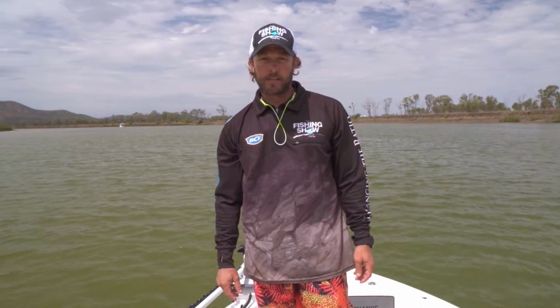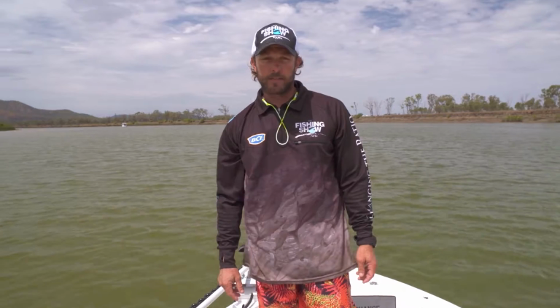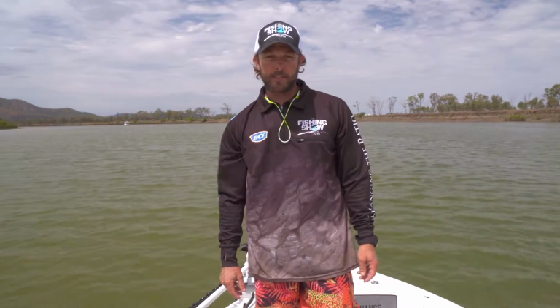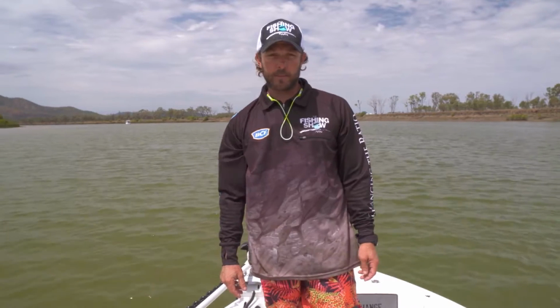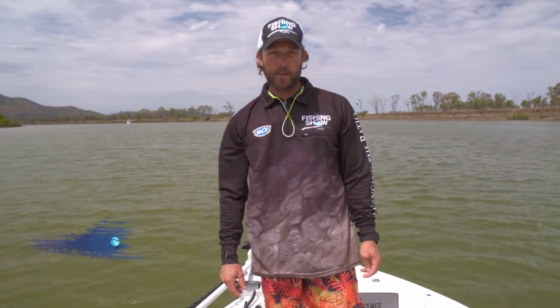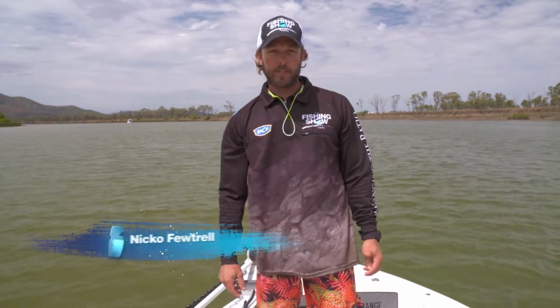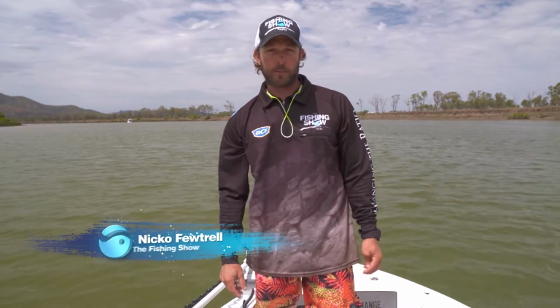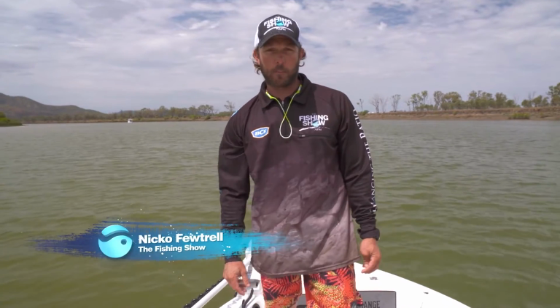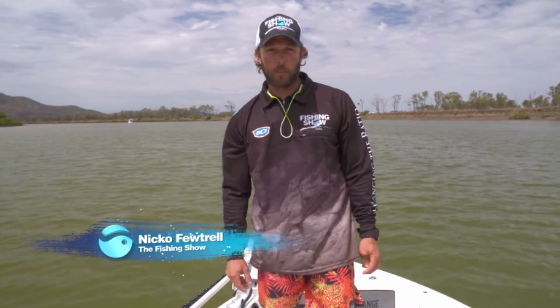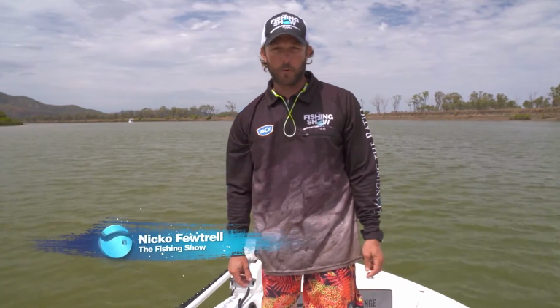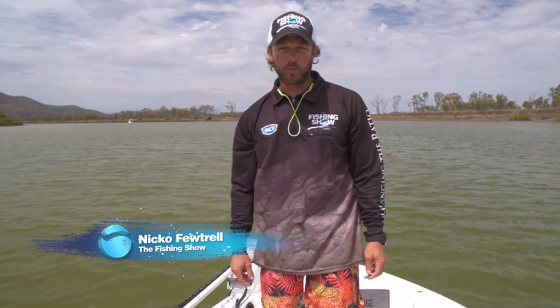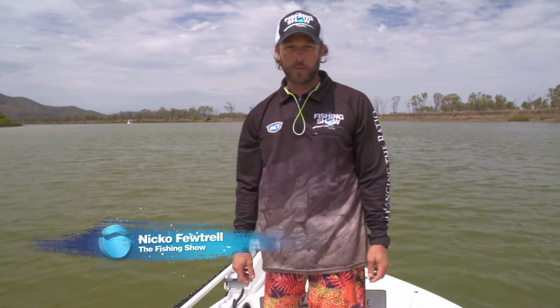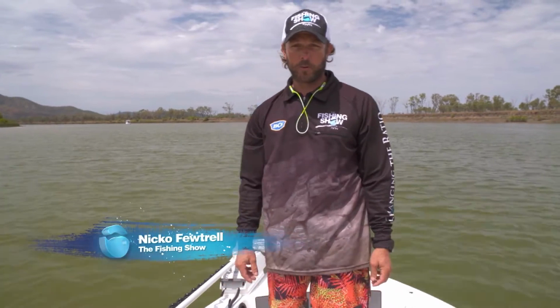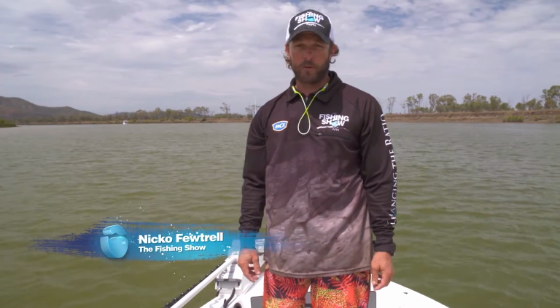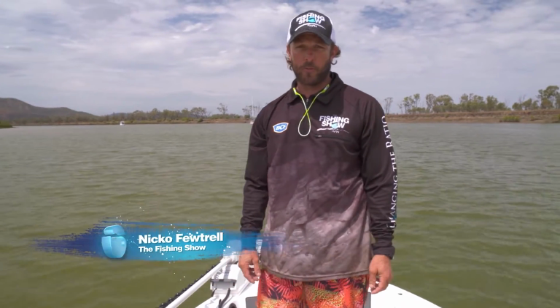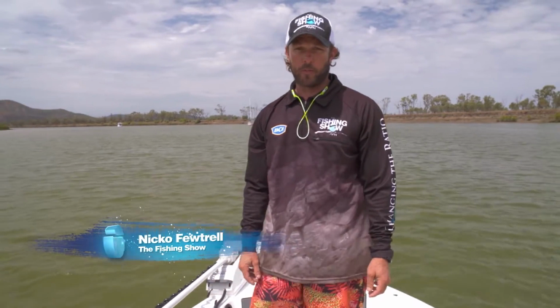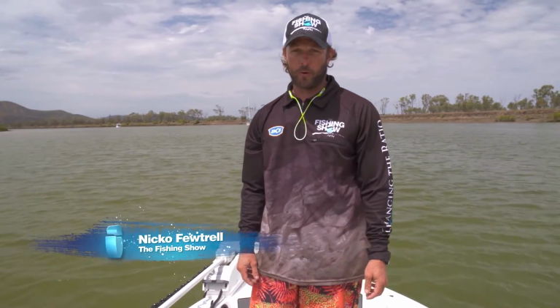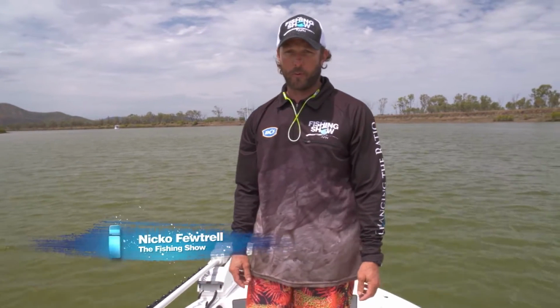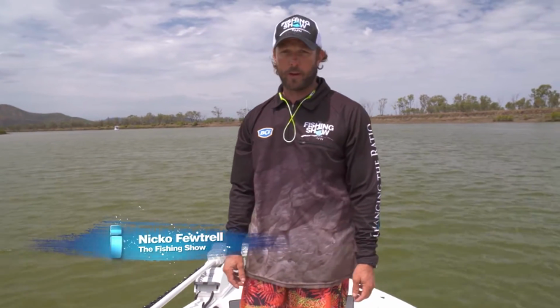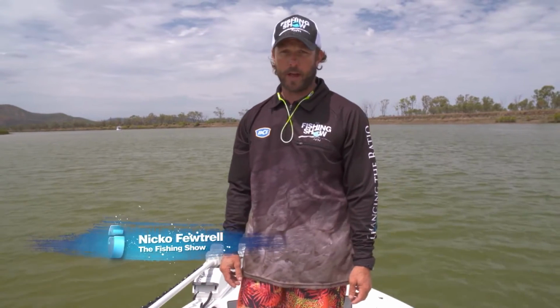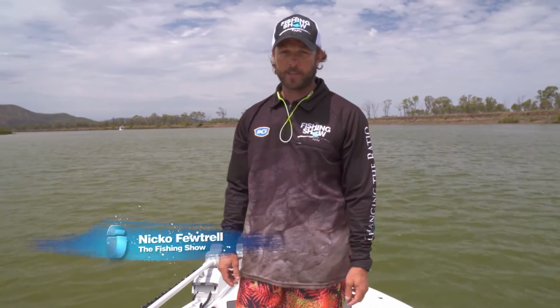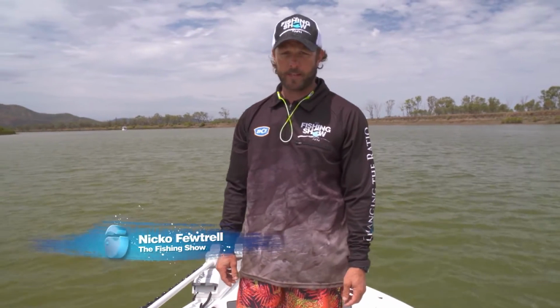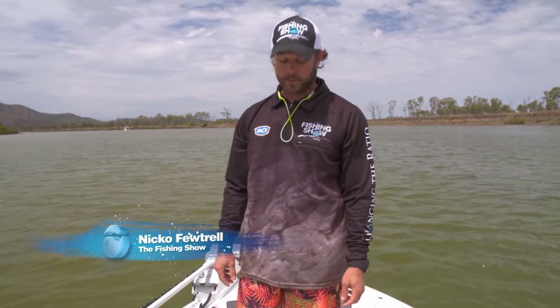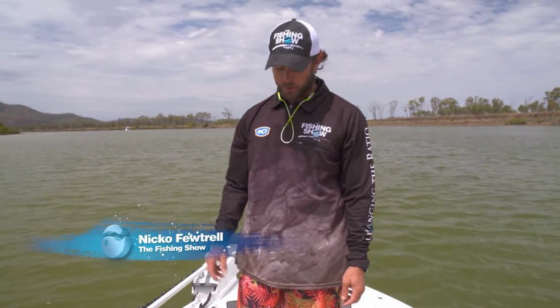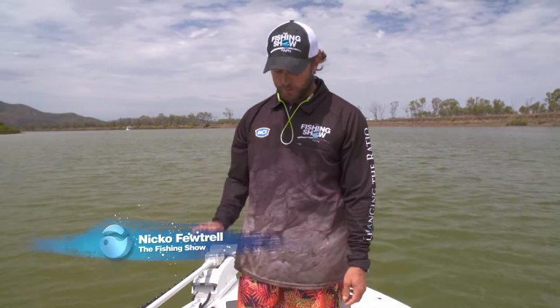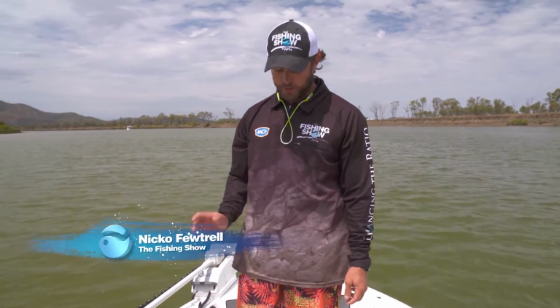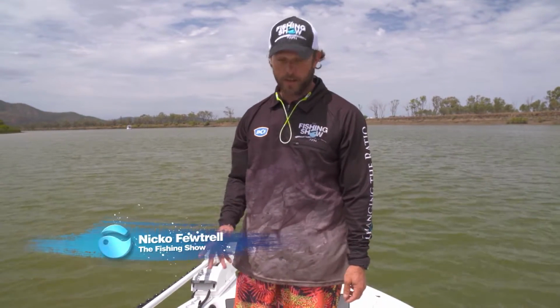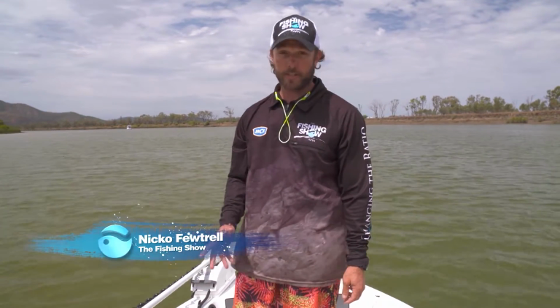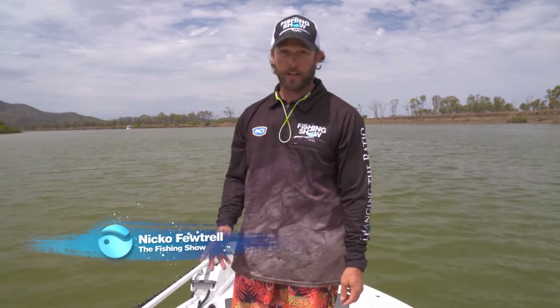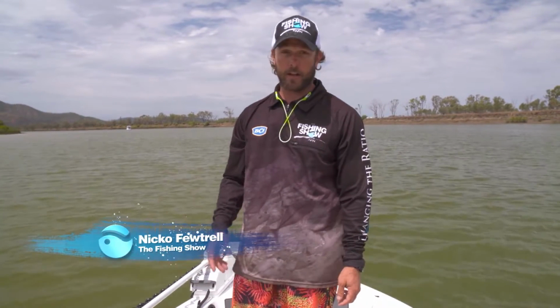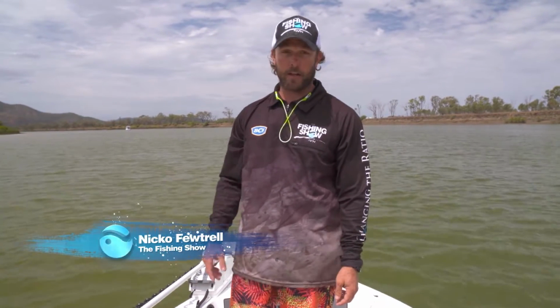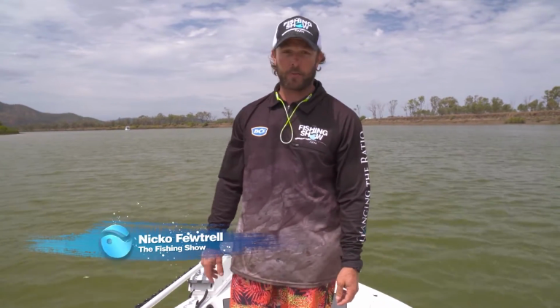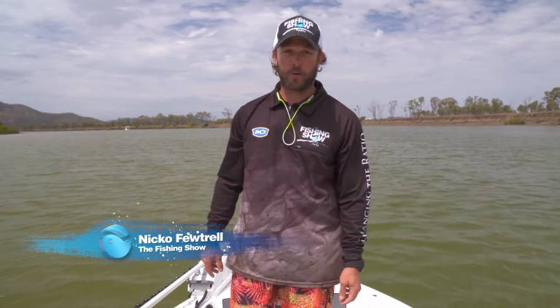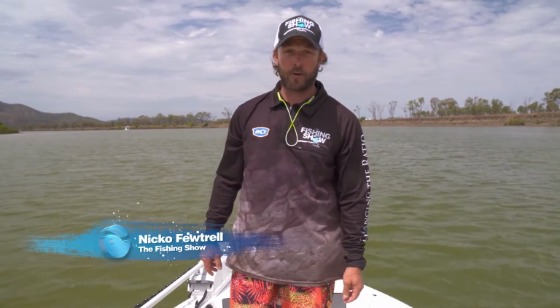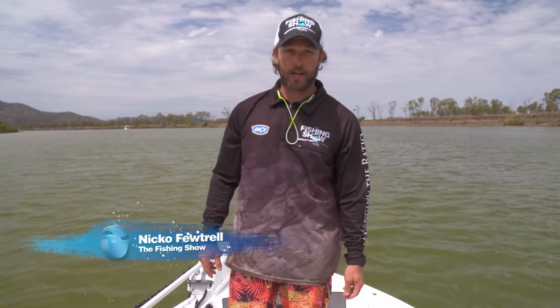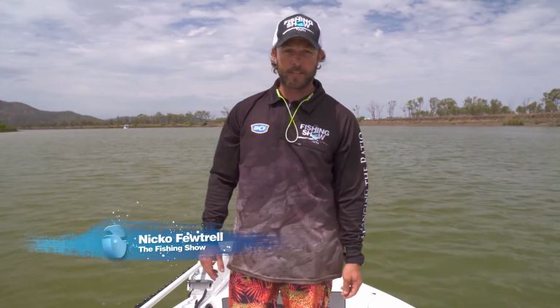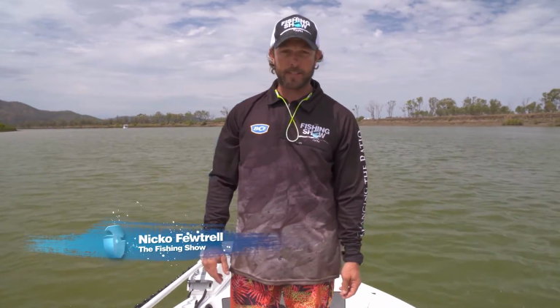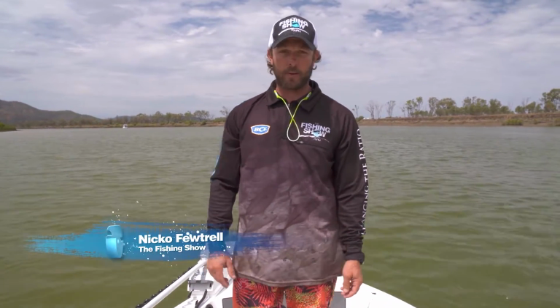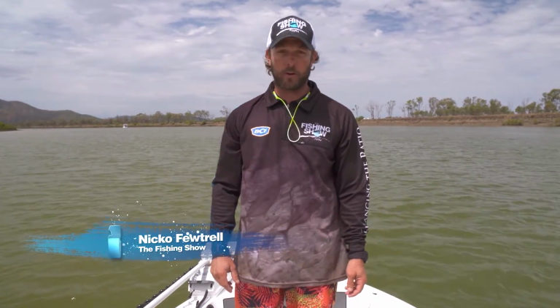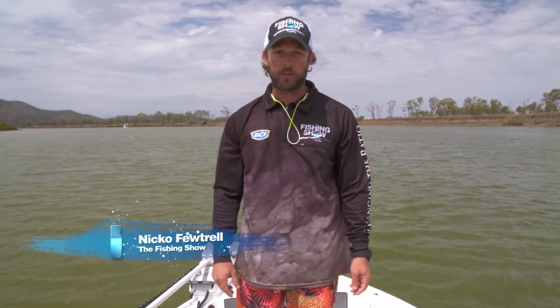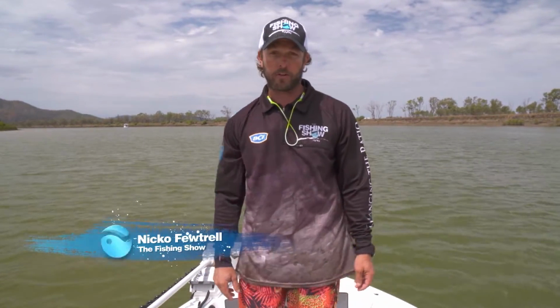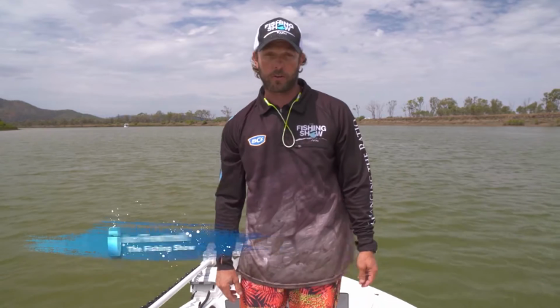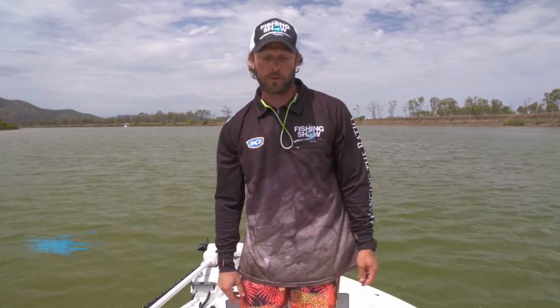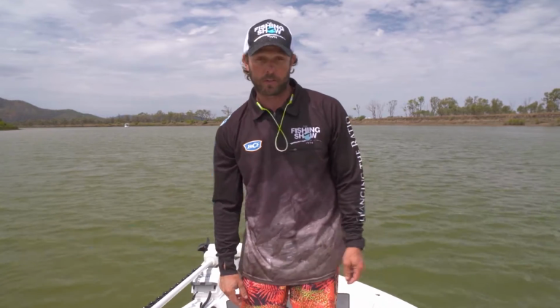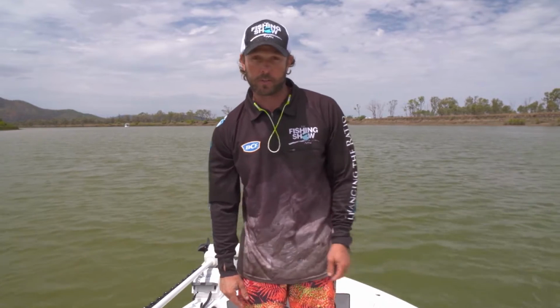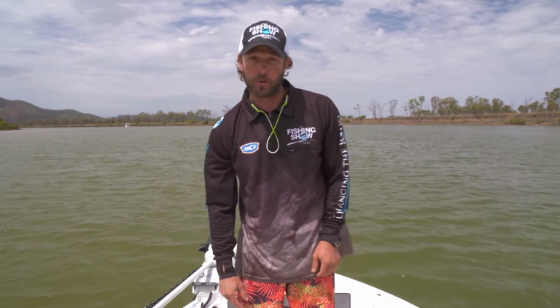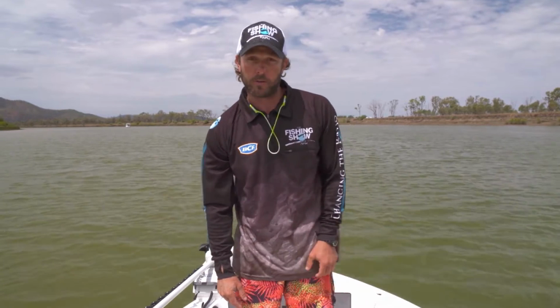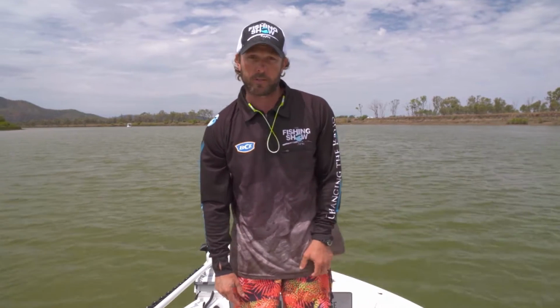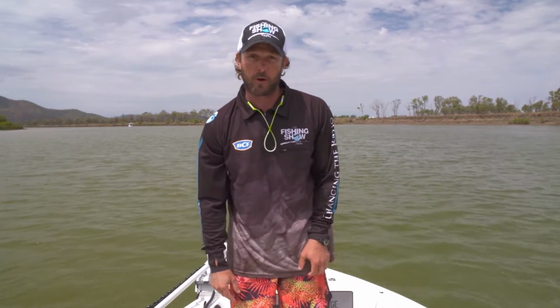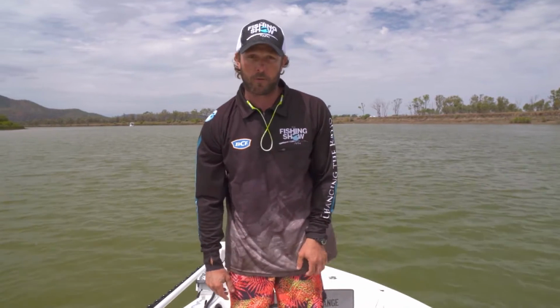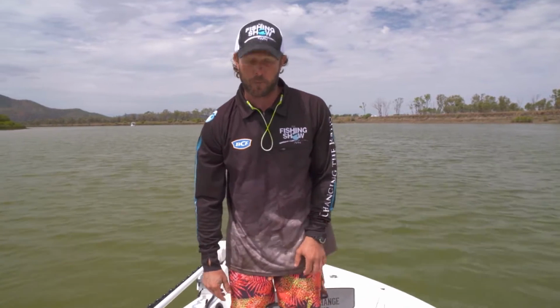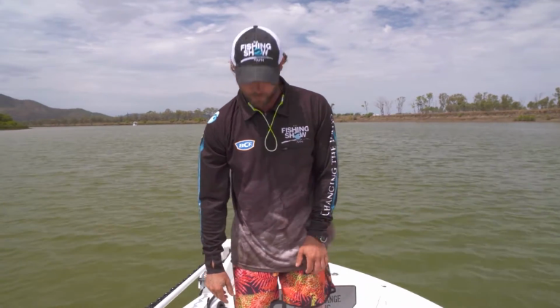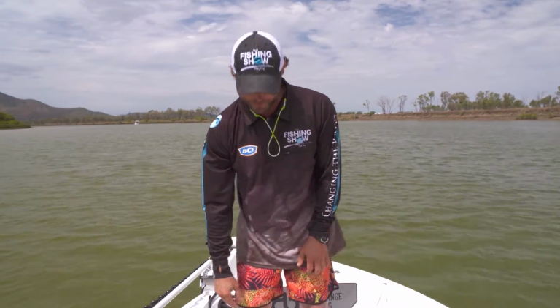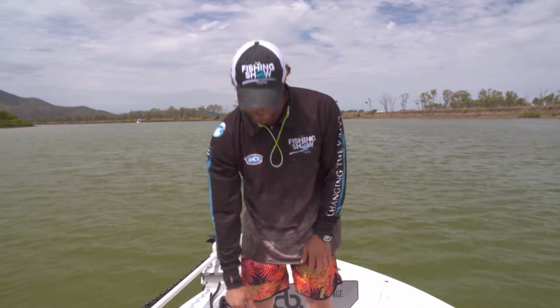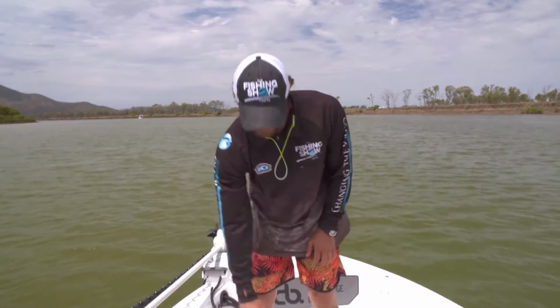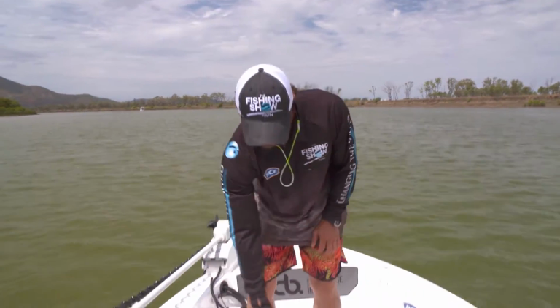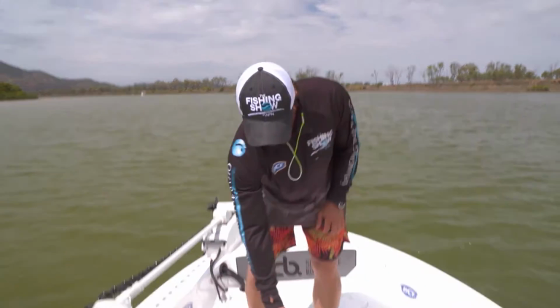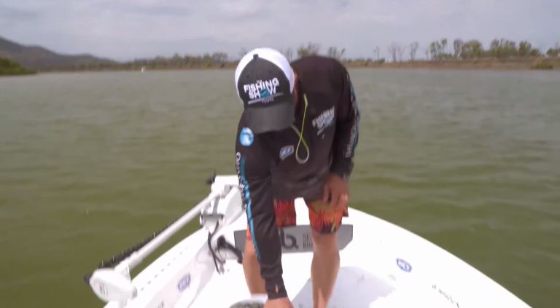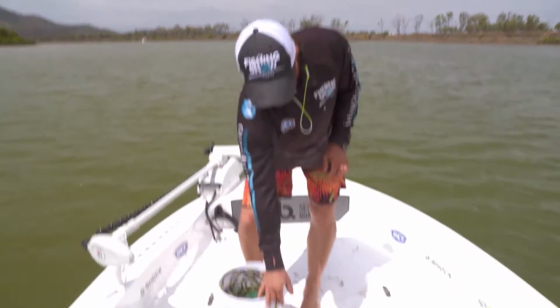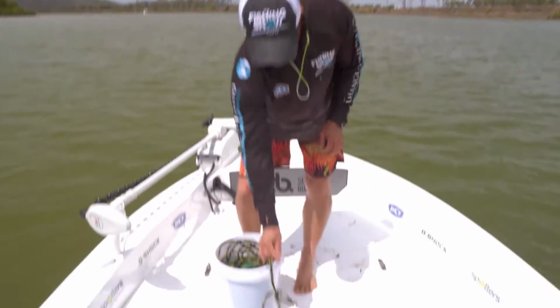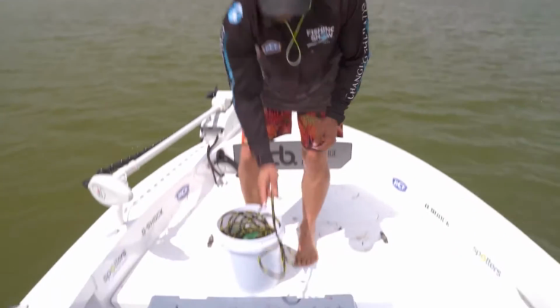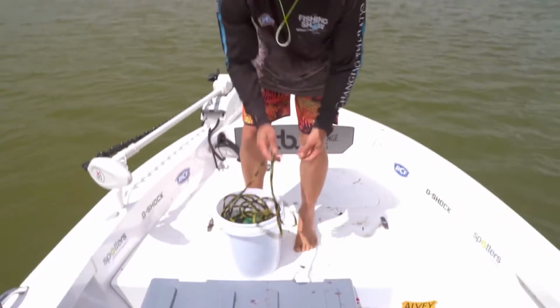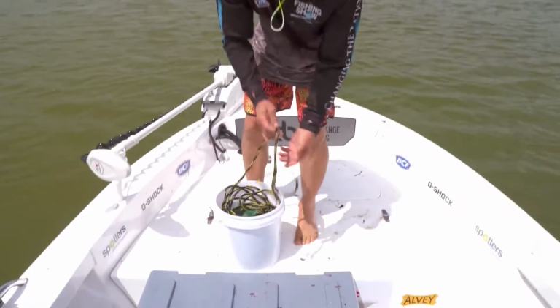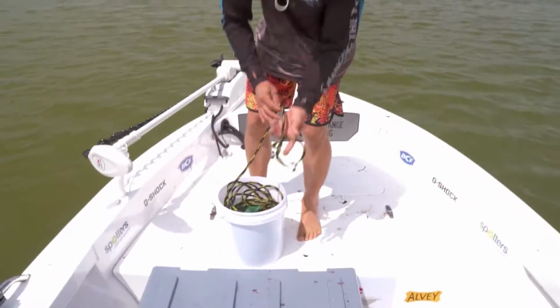Since there's been some prawns in the river, we thought we'd take the time to show you how to throw a cast net. I like to call this the off-the-wrist cast net technique.